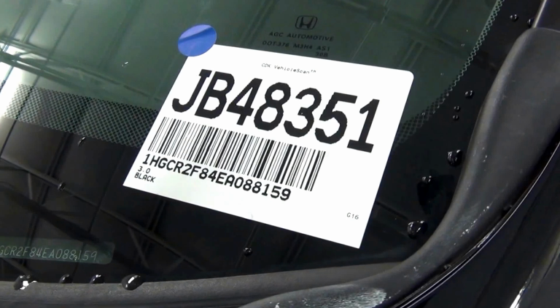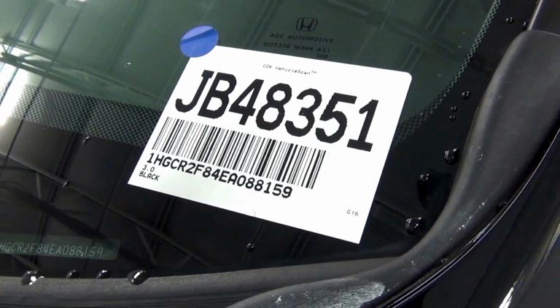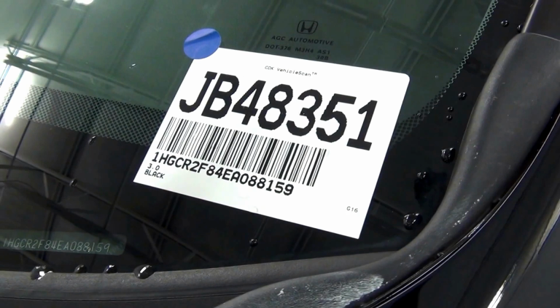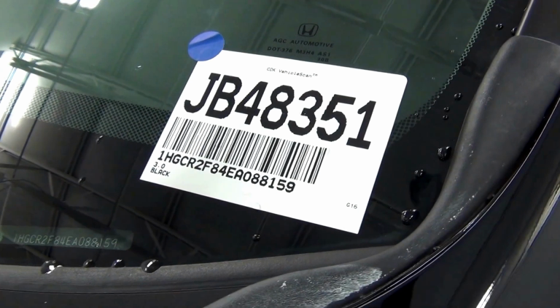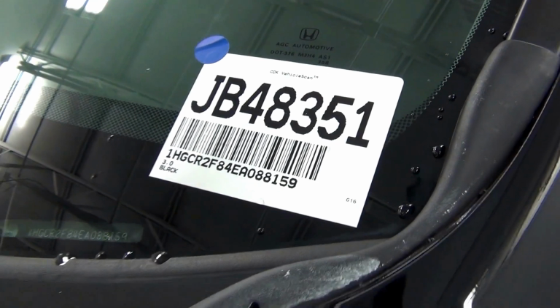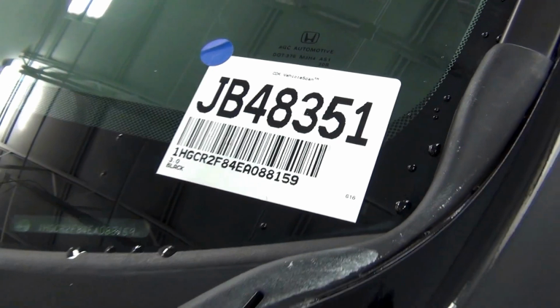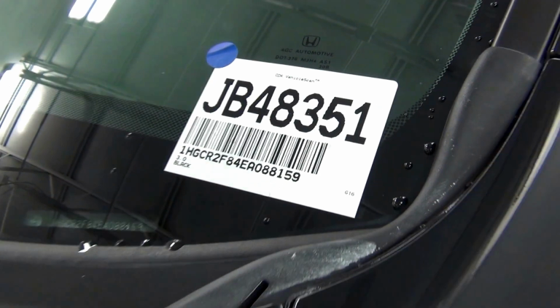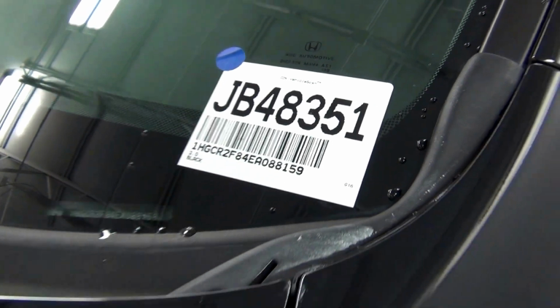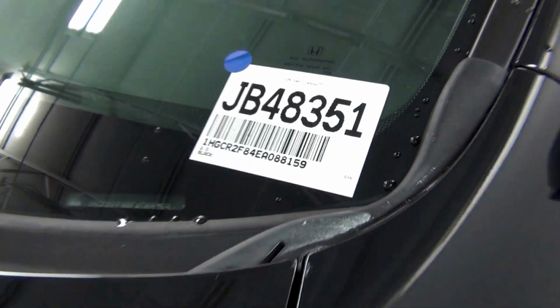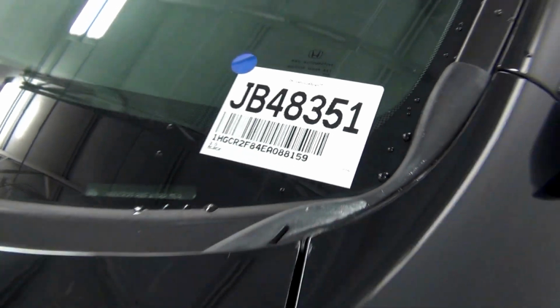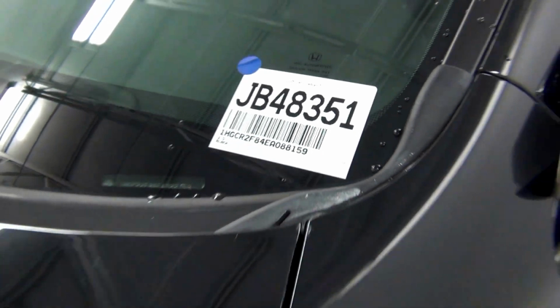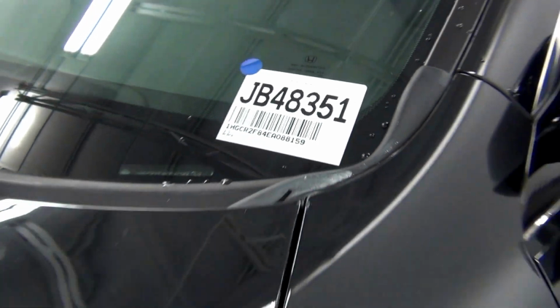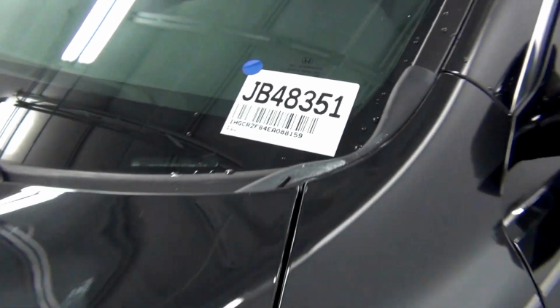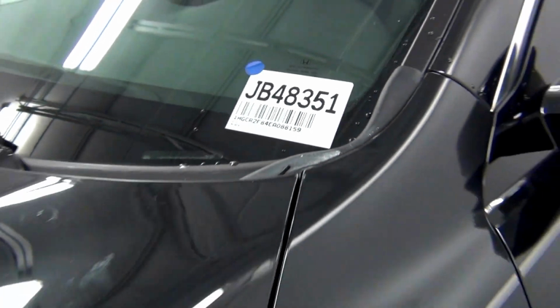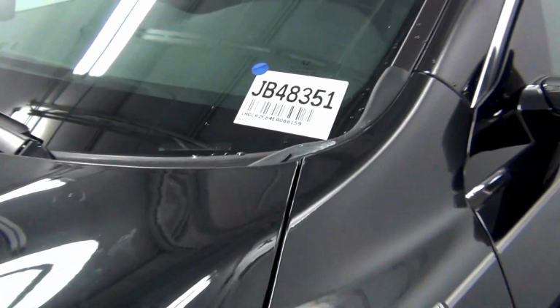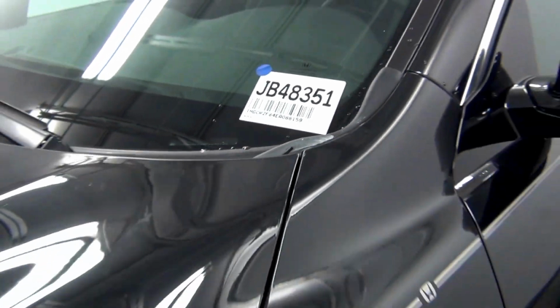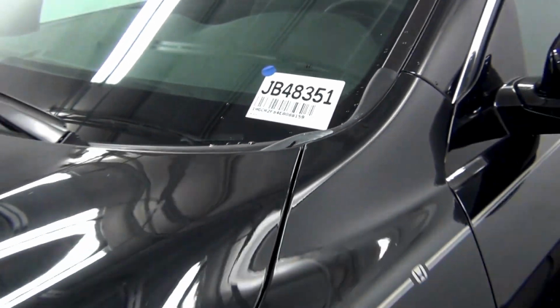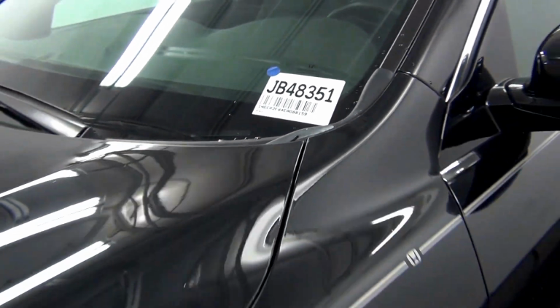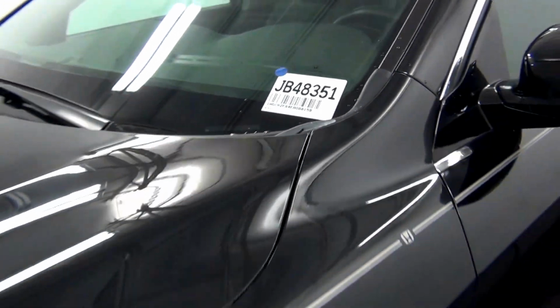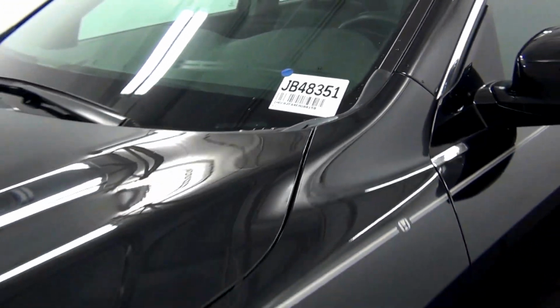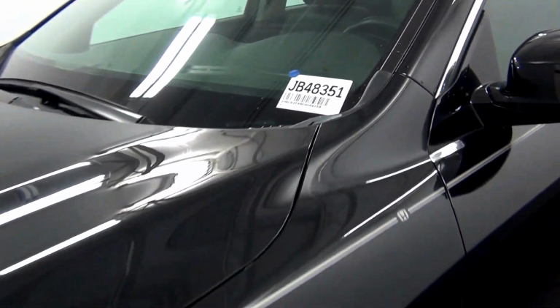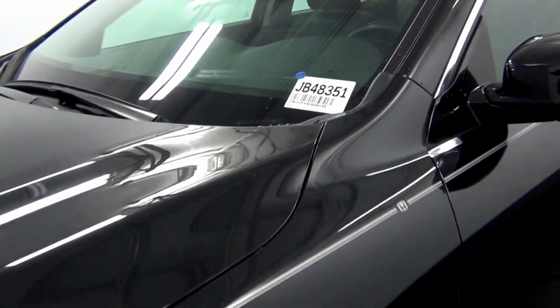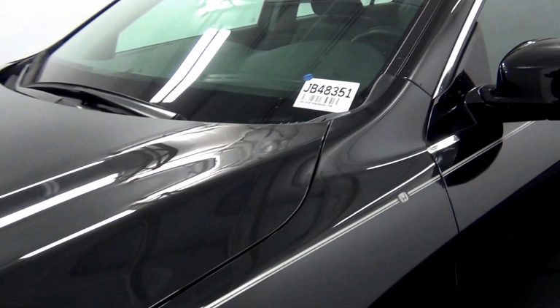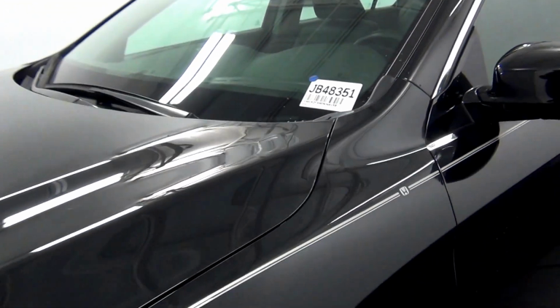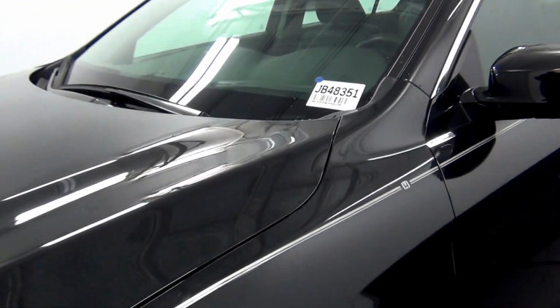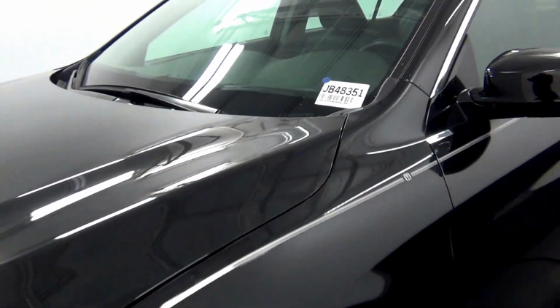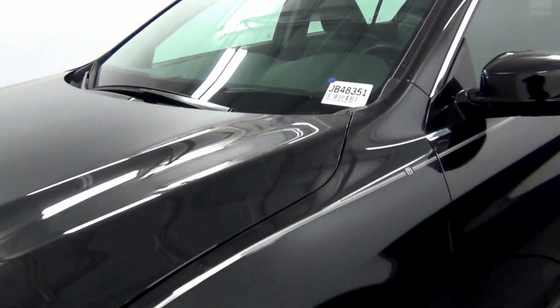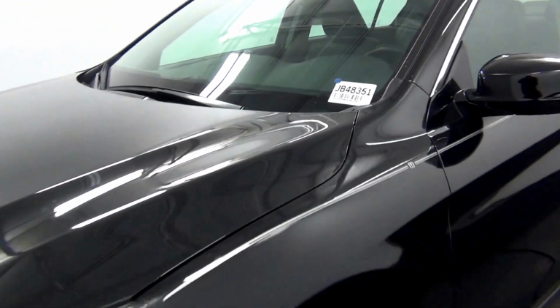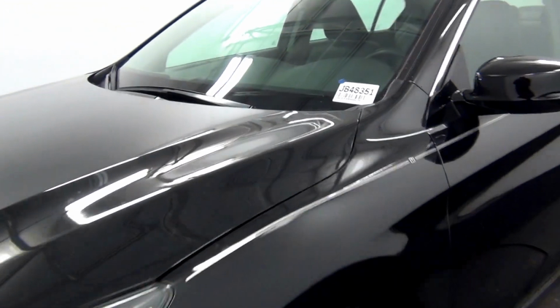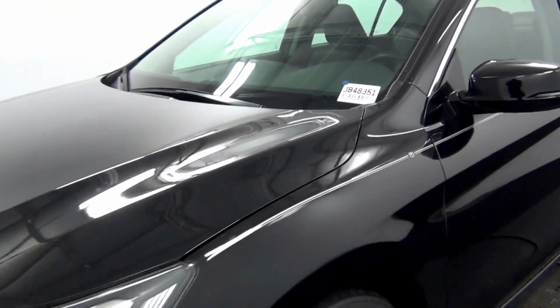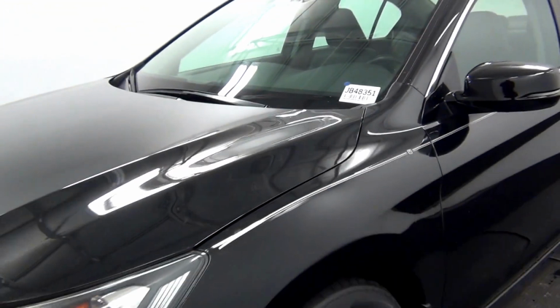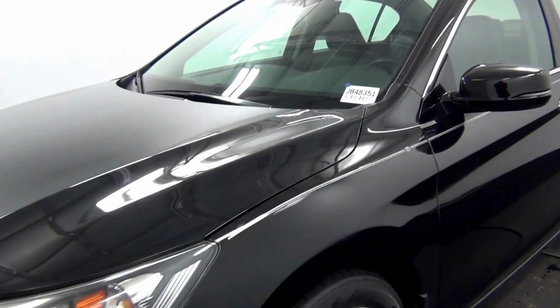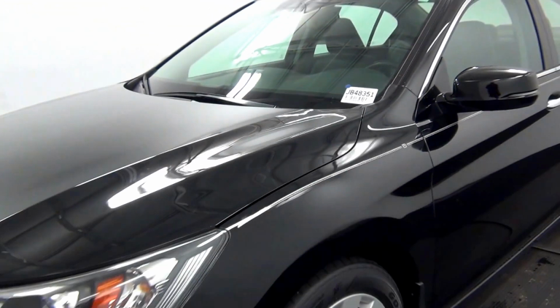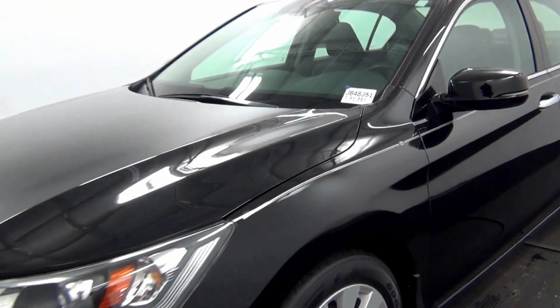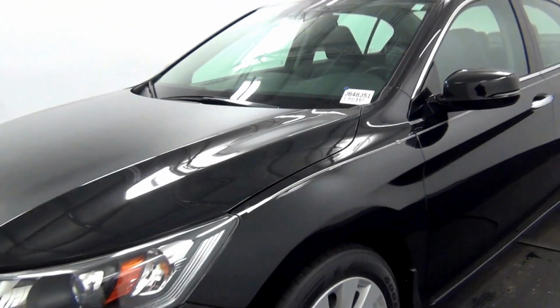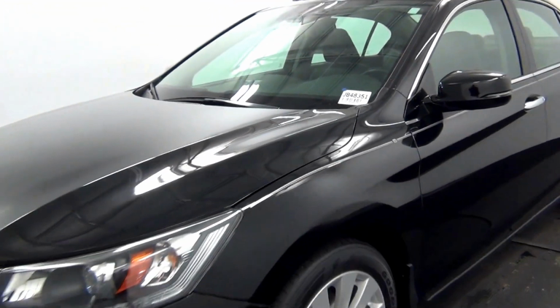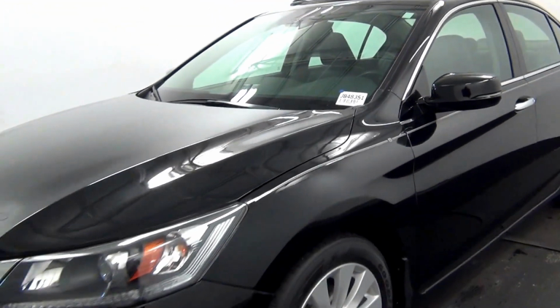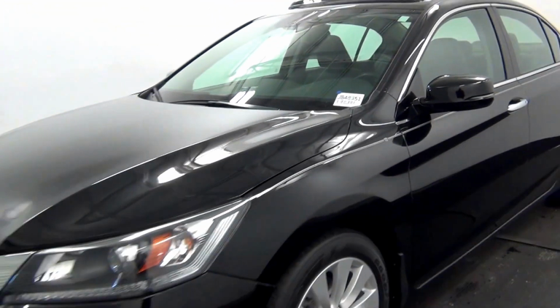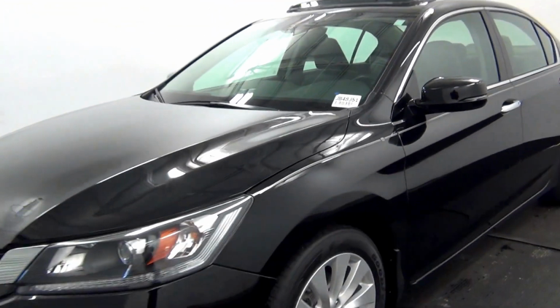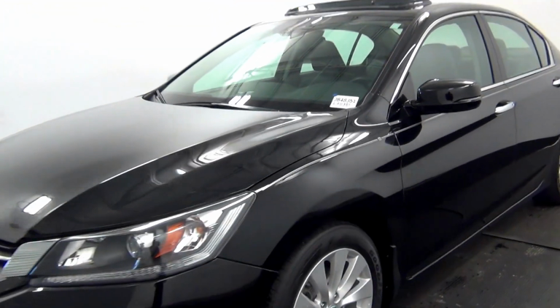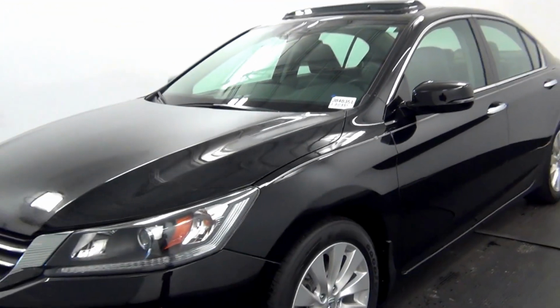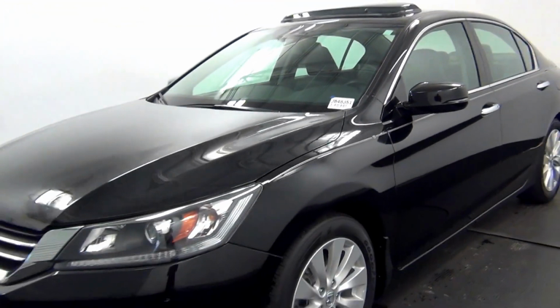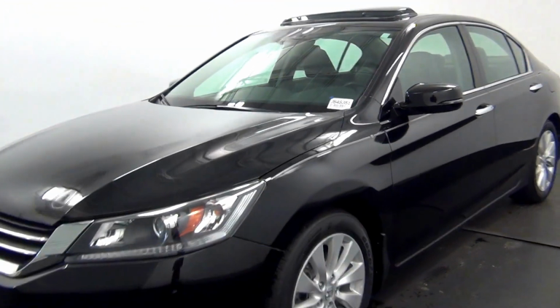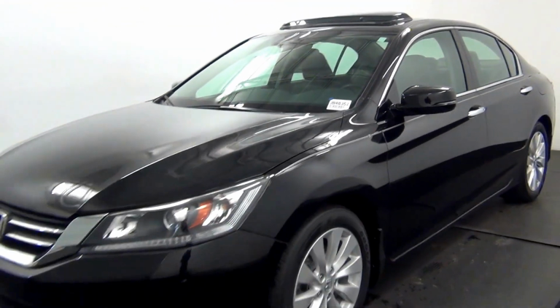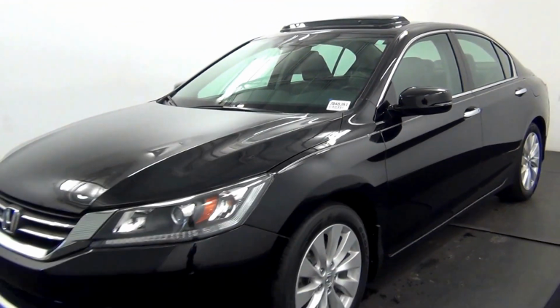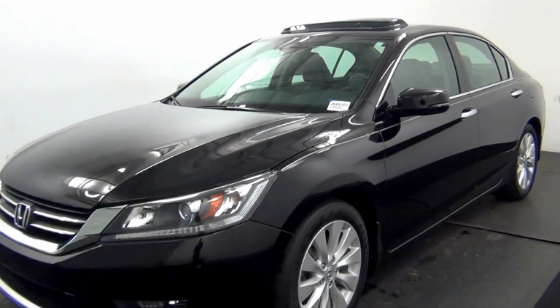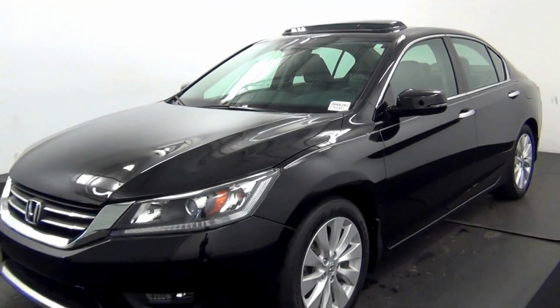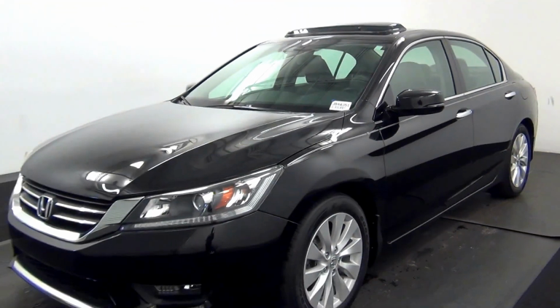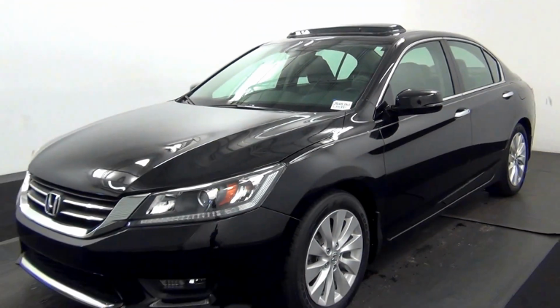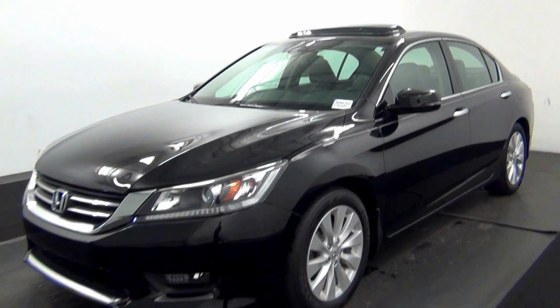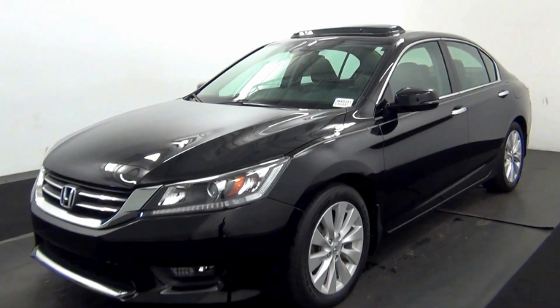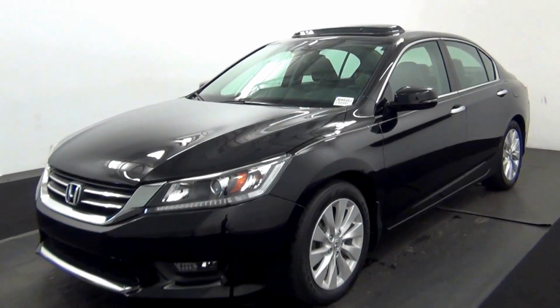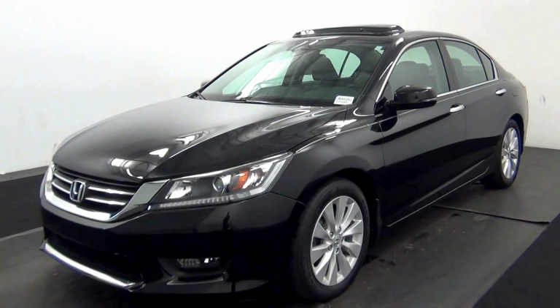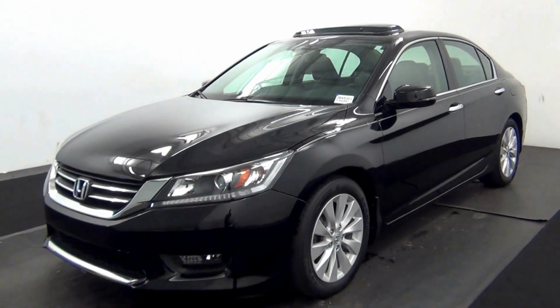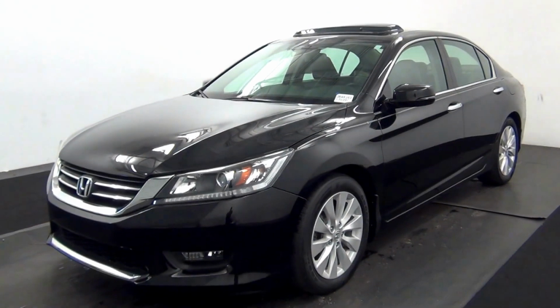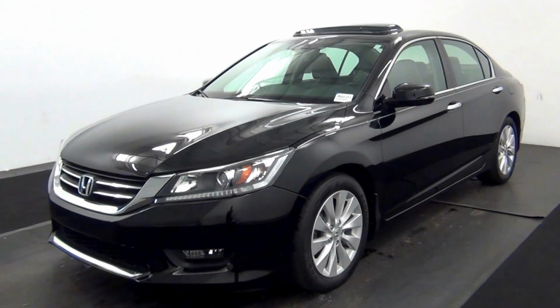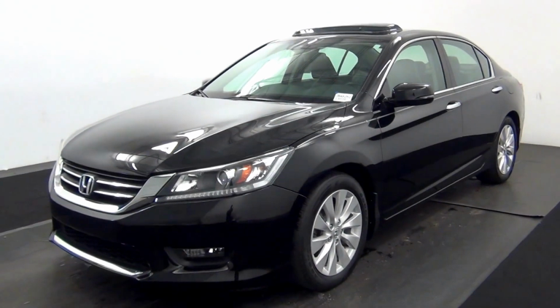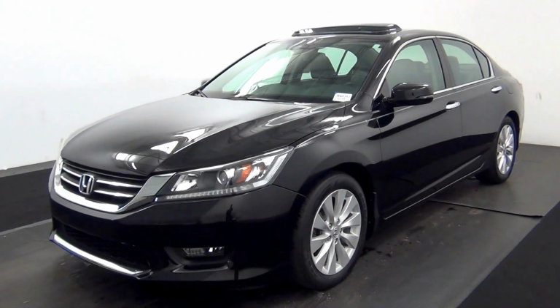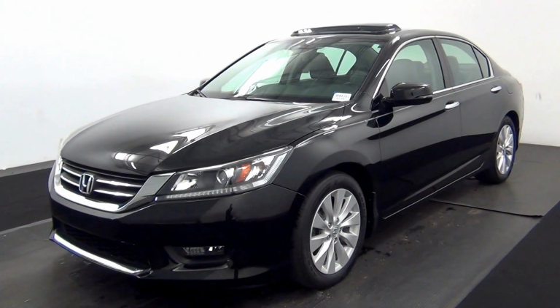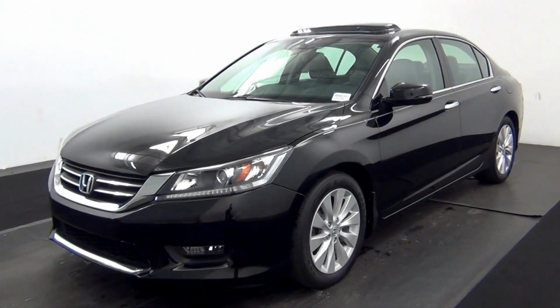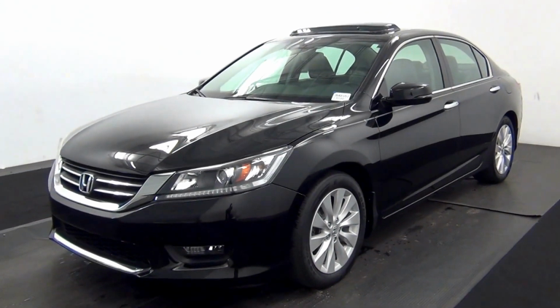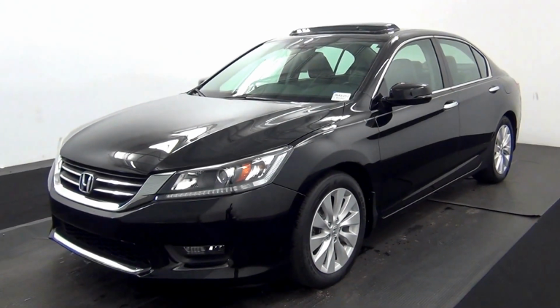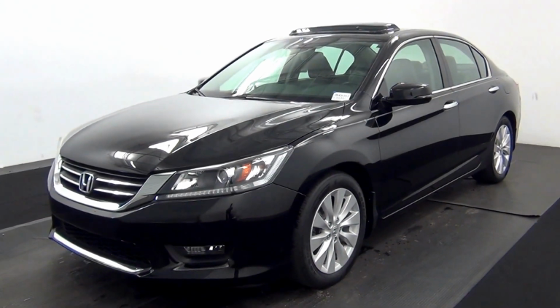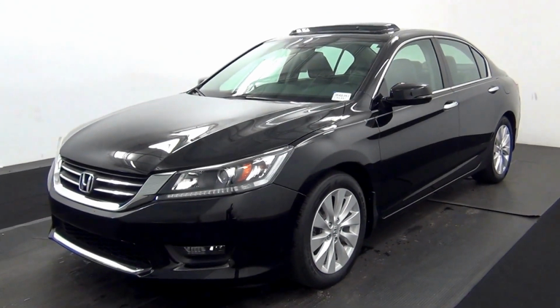Welcome. Today we're going to do a walk around a 2014 Honda Accord, stock number JB48351.